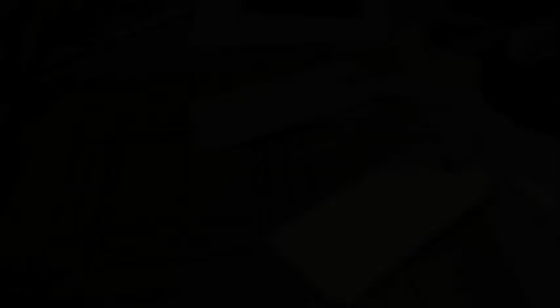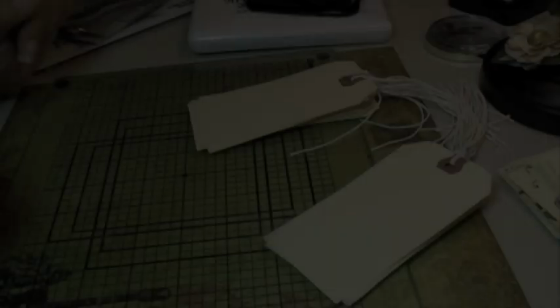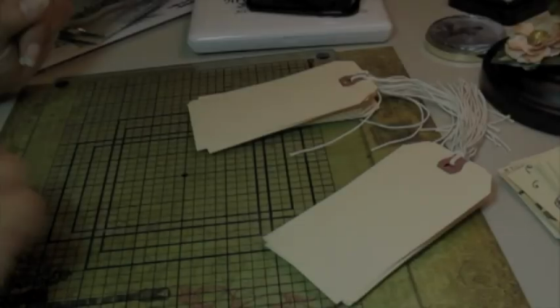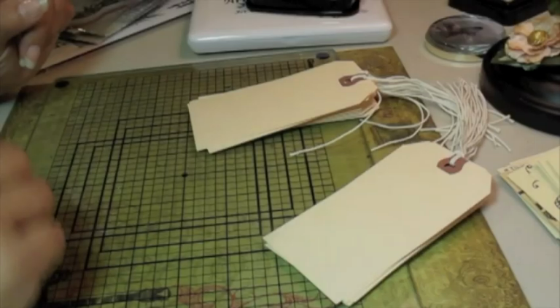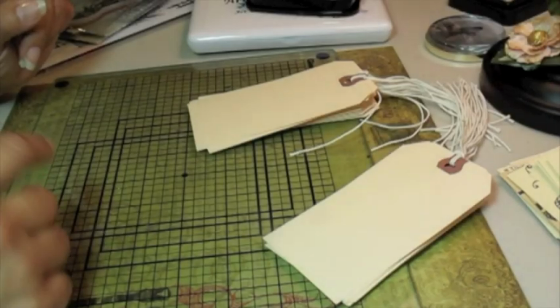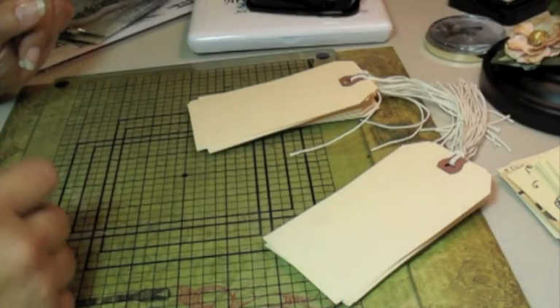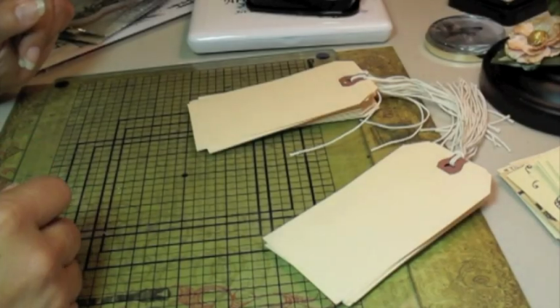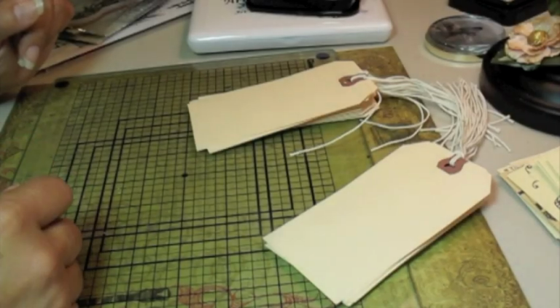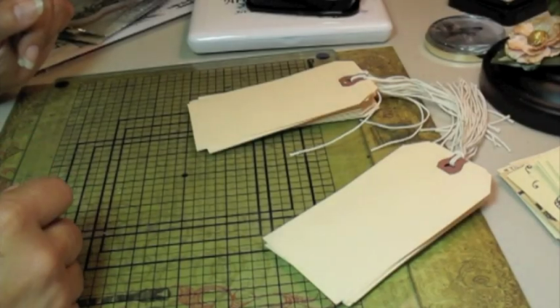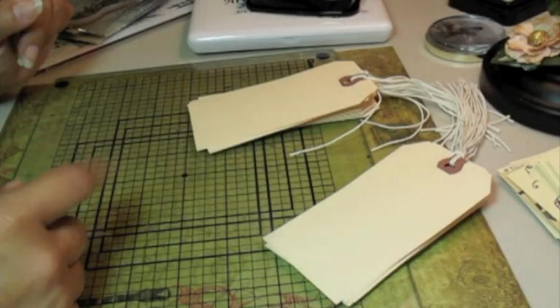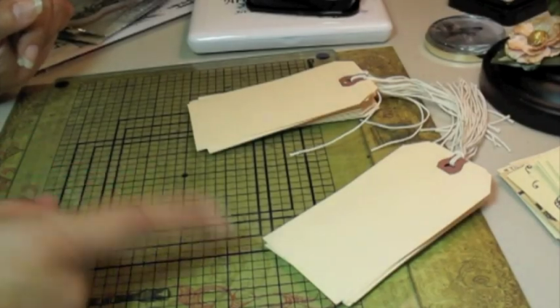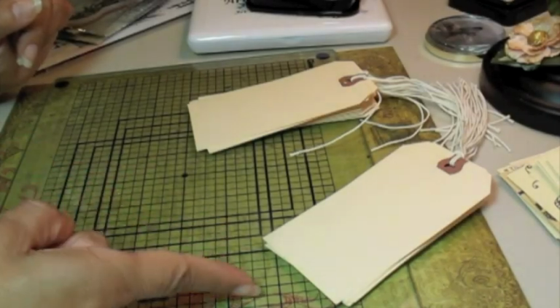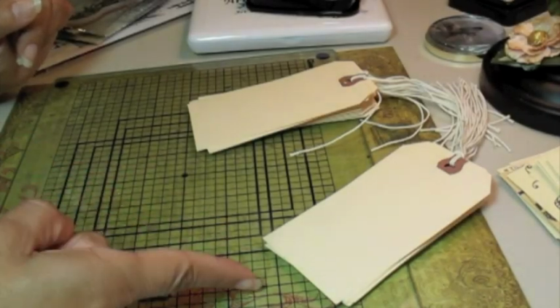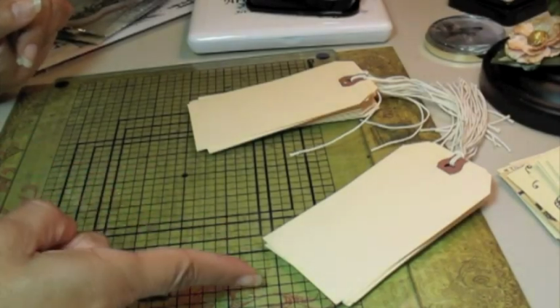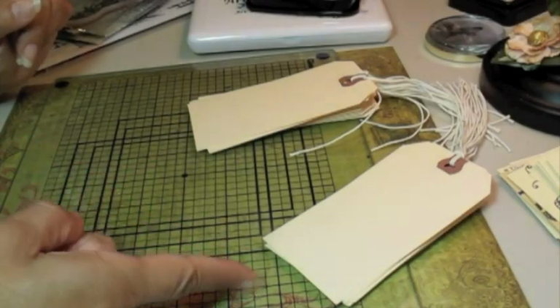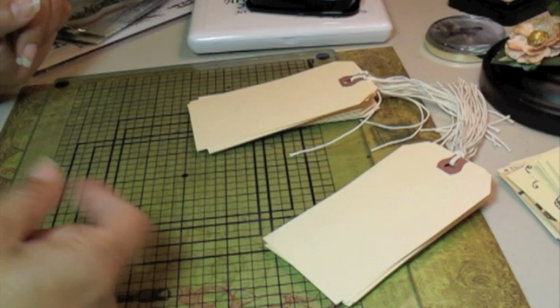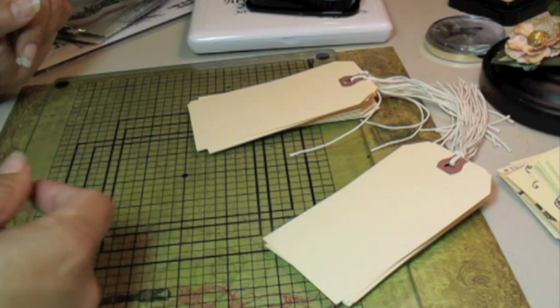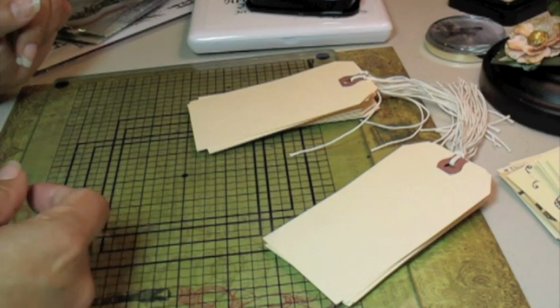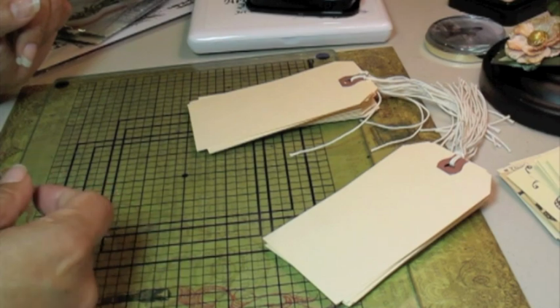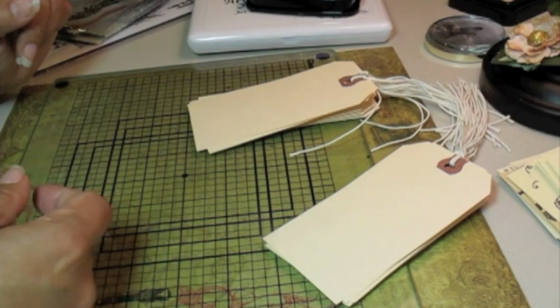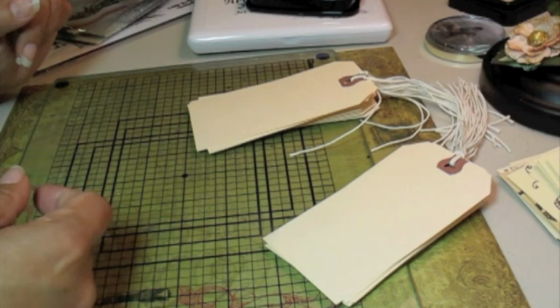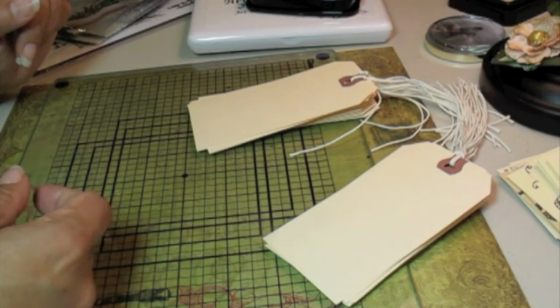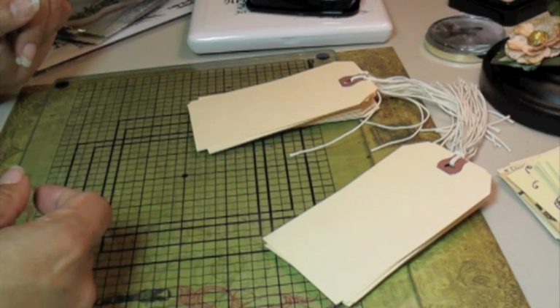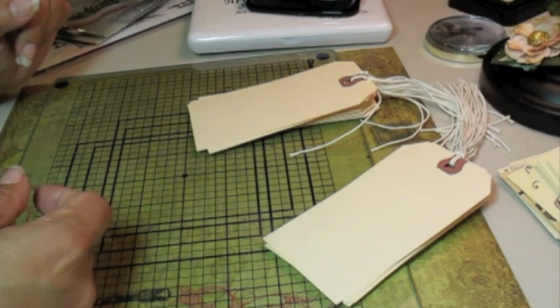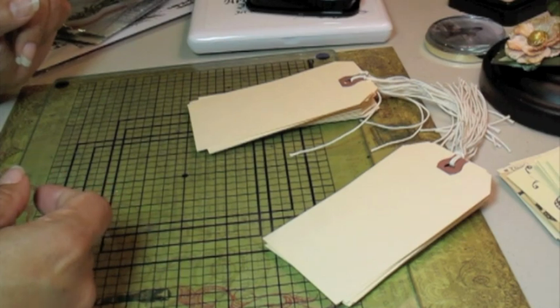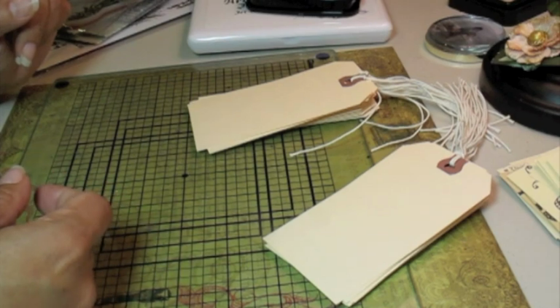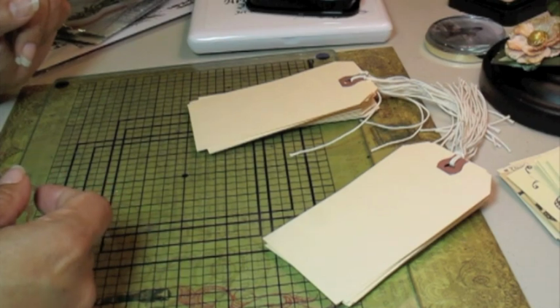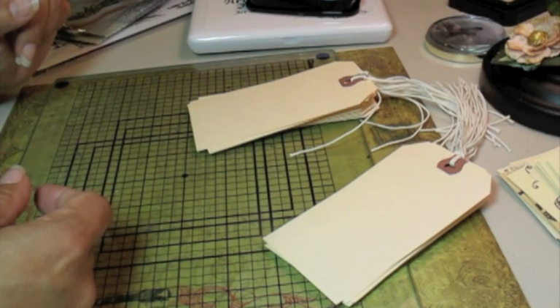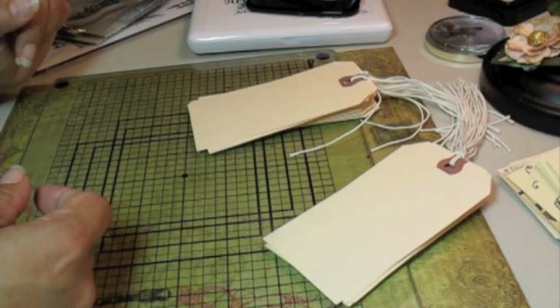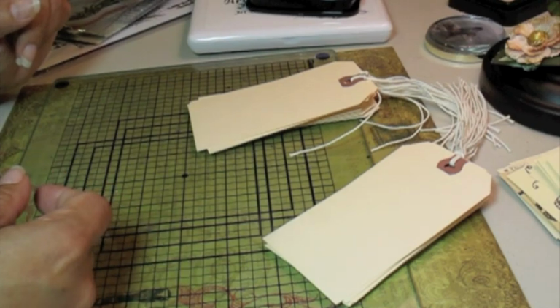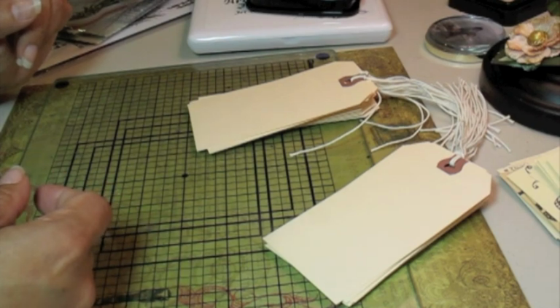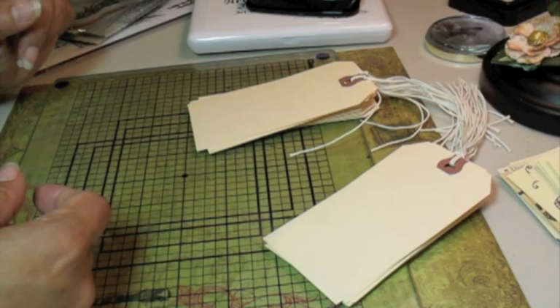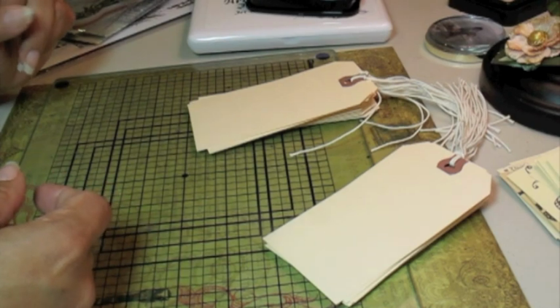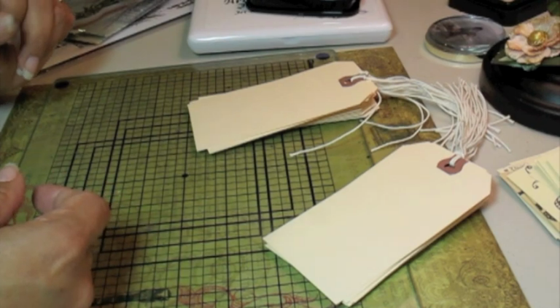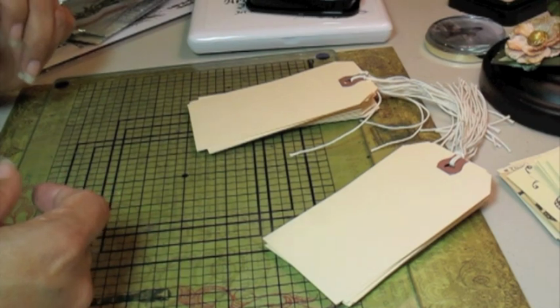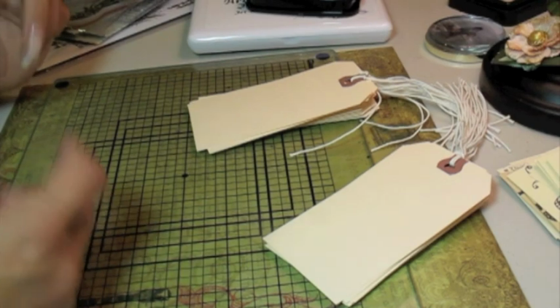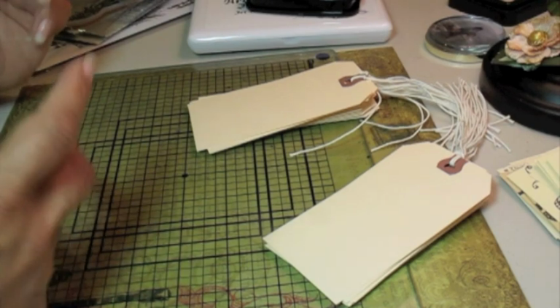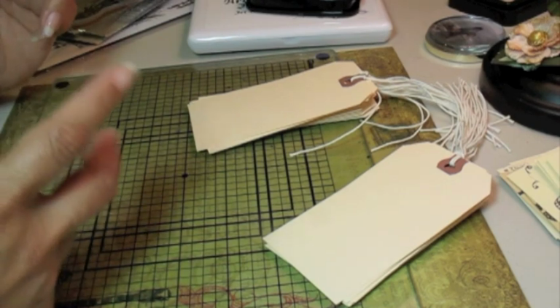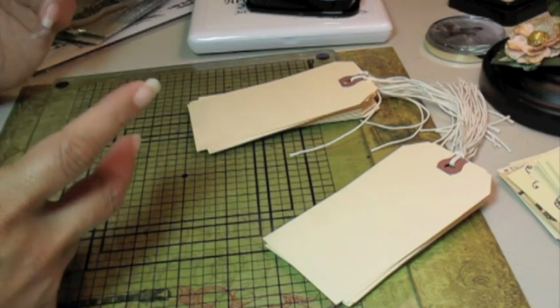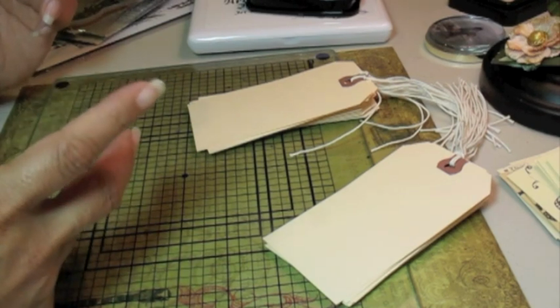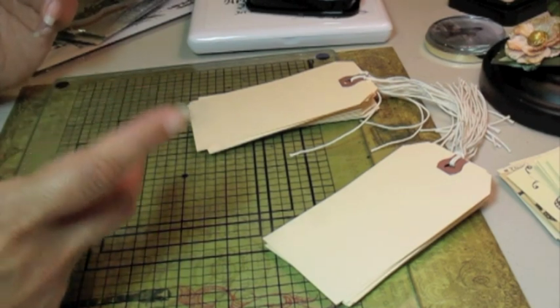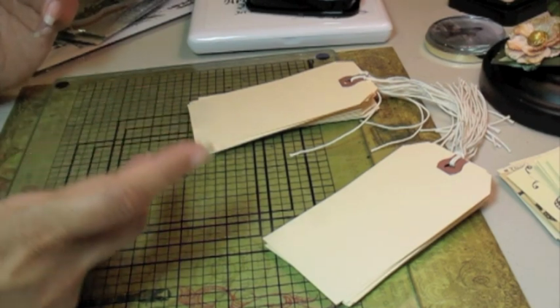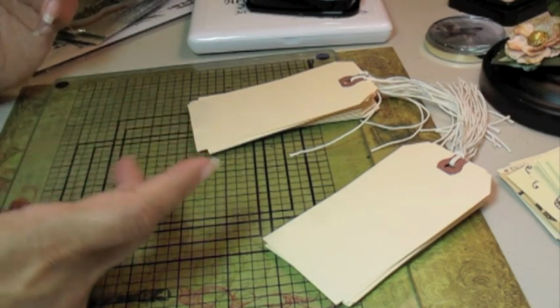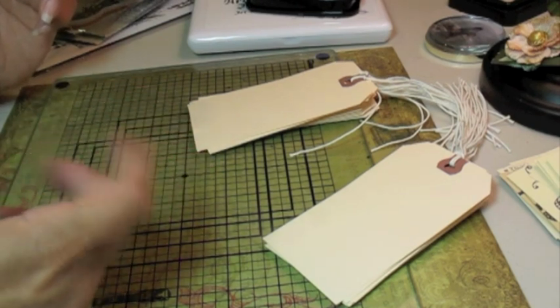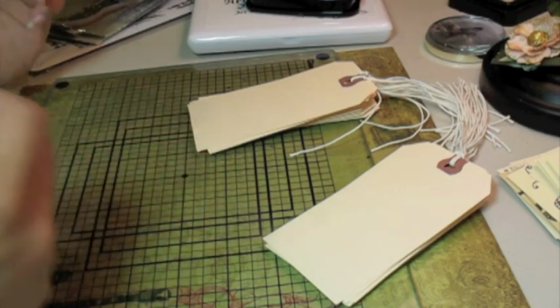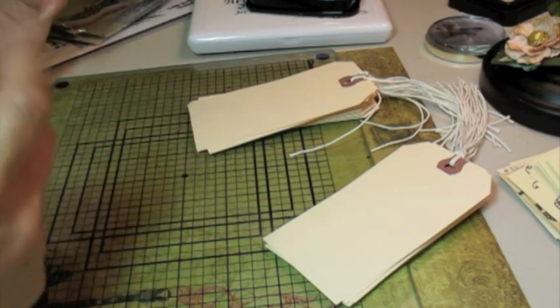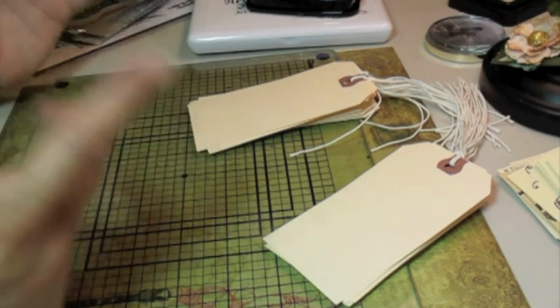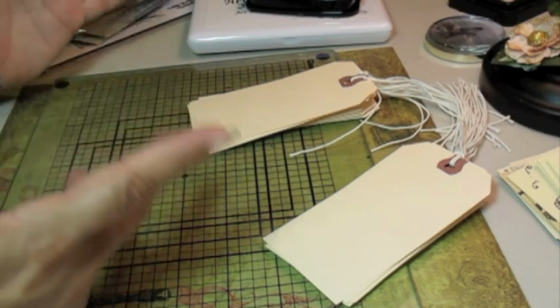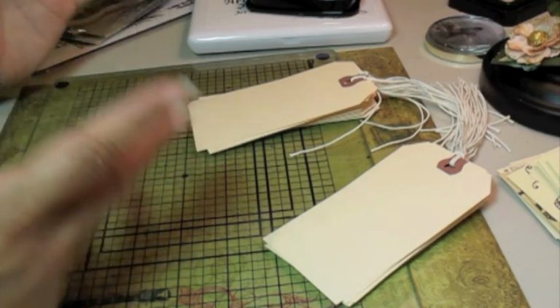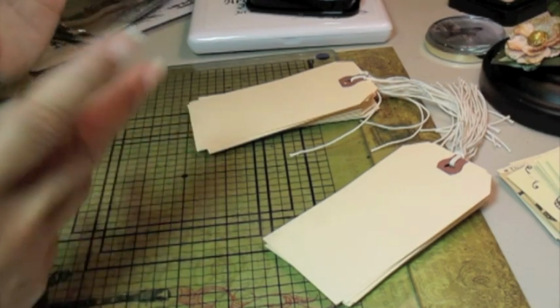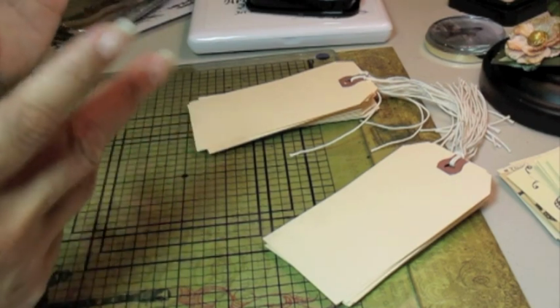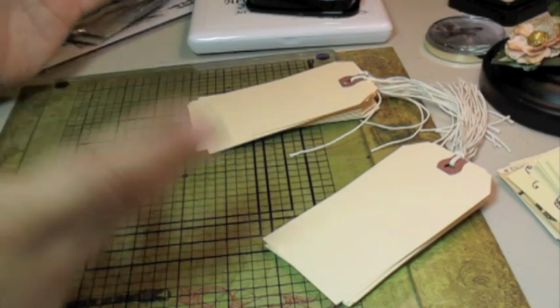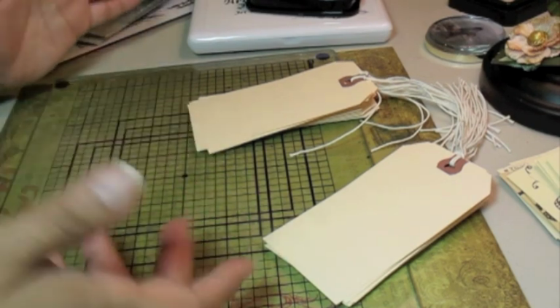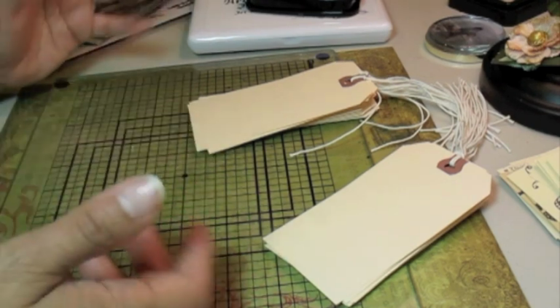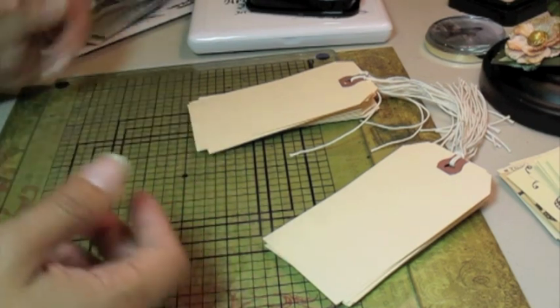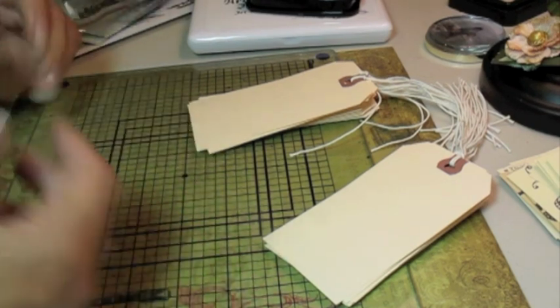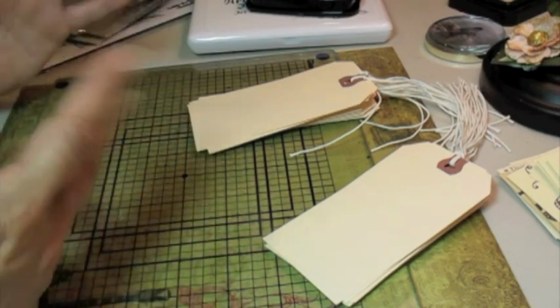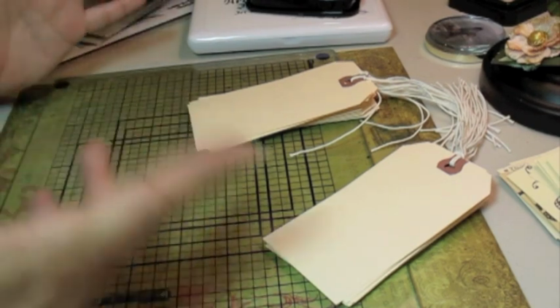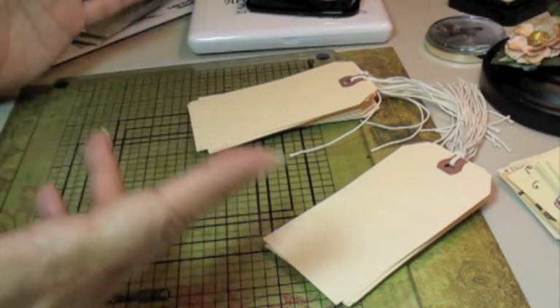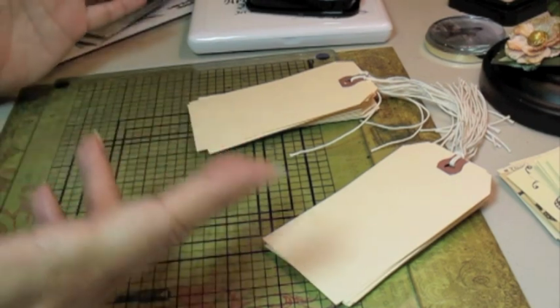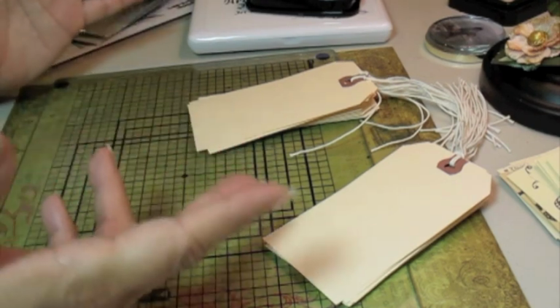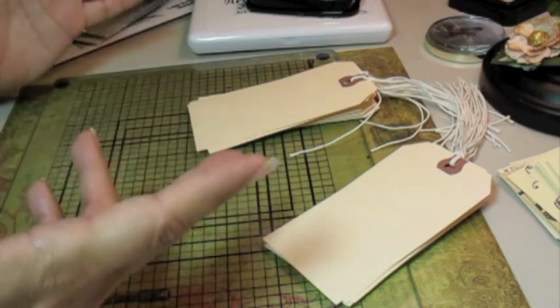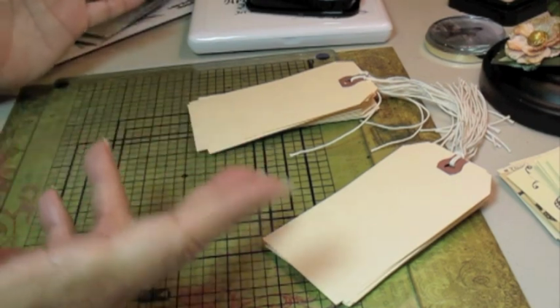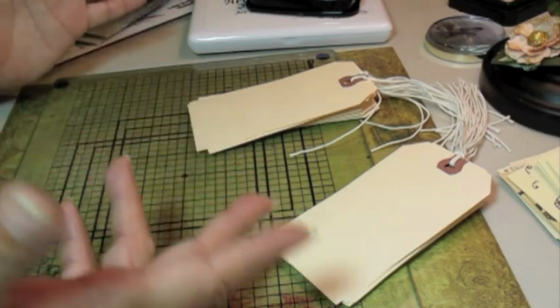Hi everybody! Here's a really quick video on how to do the image tag swap that we're doing. It's a really fun swap because it's easy and fast, and you're done in no time.